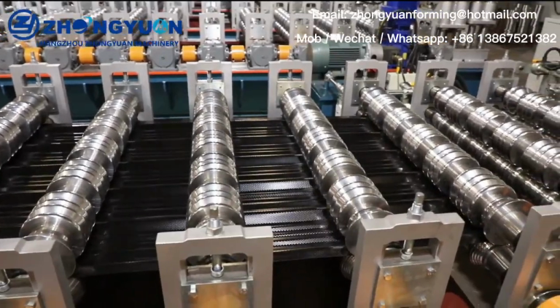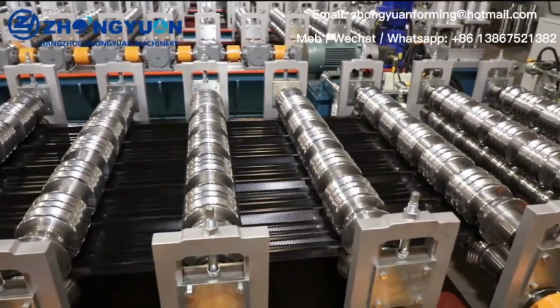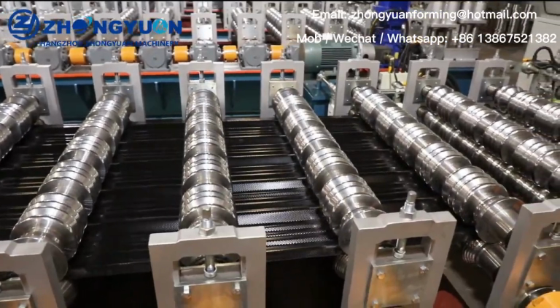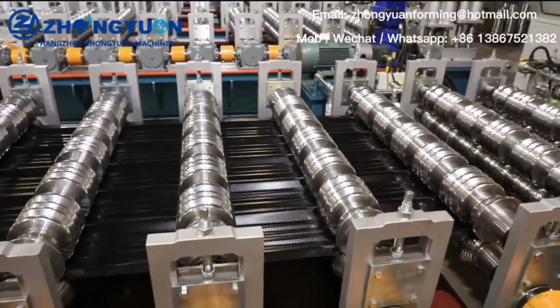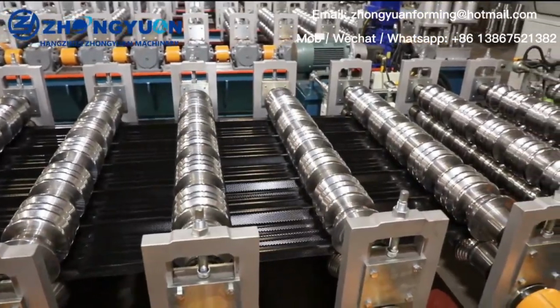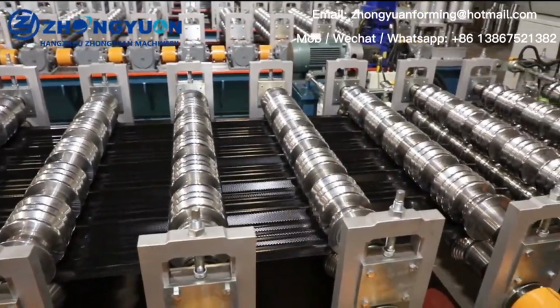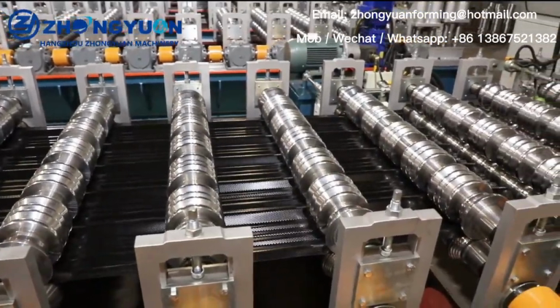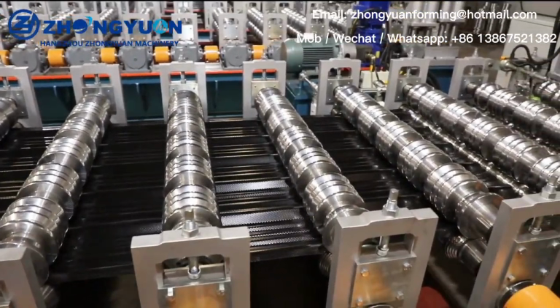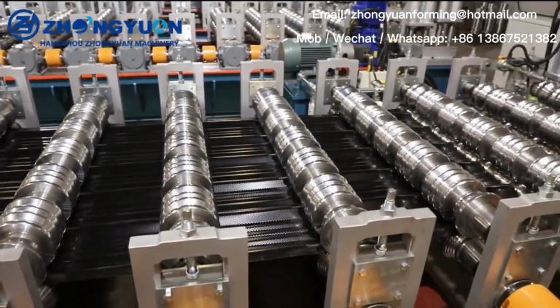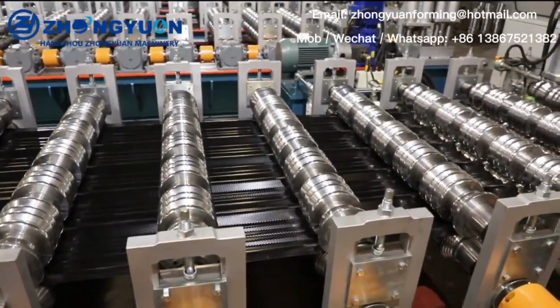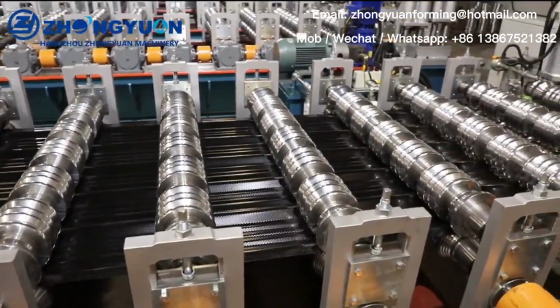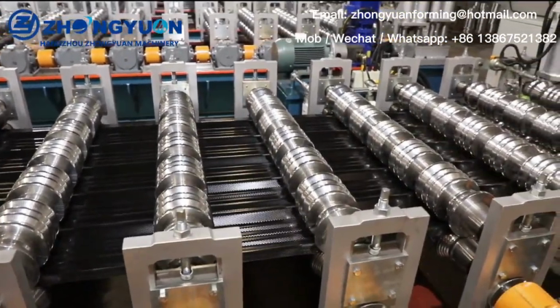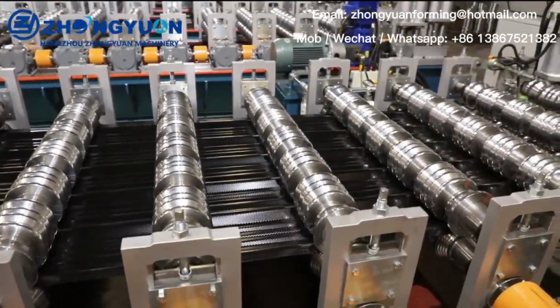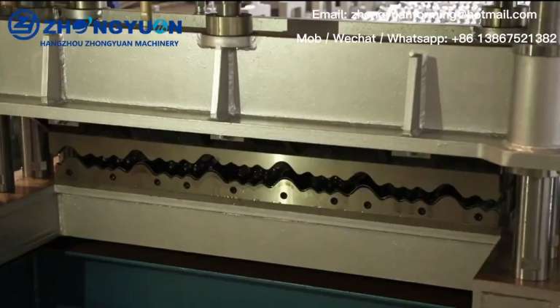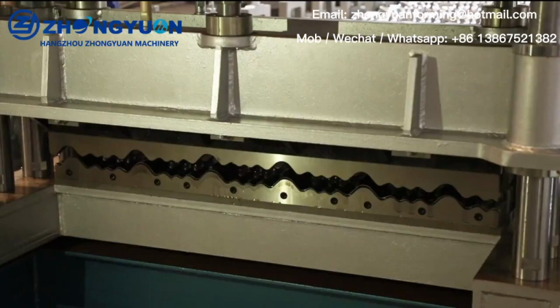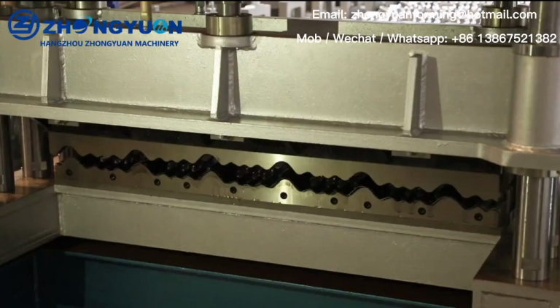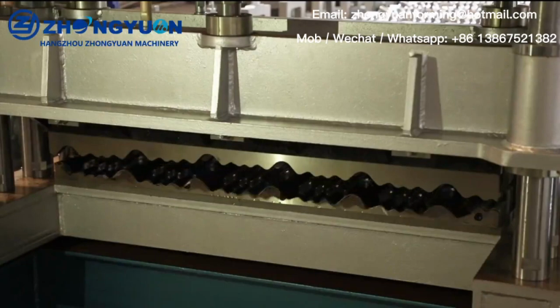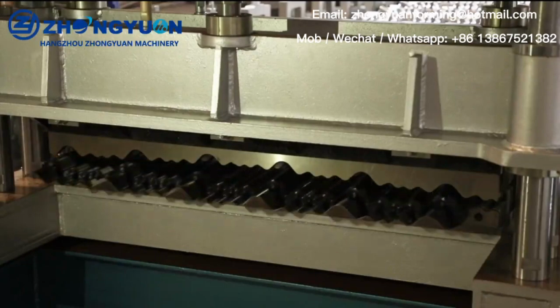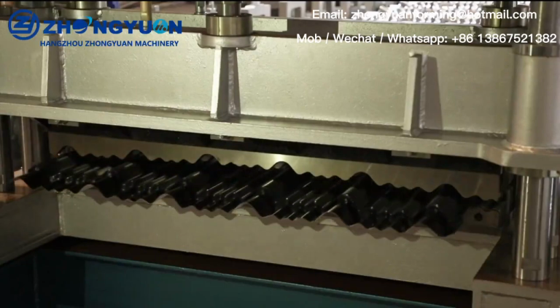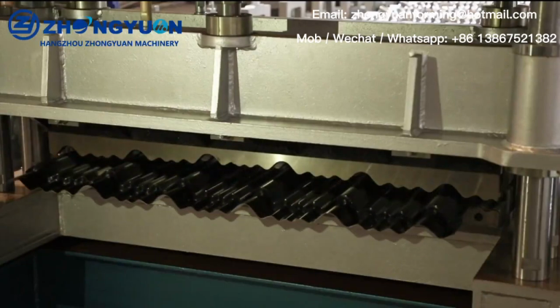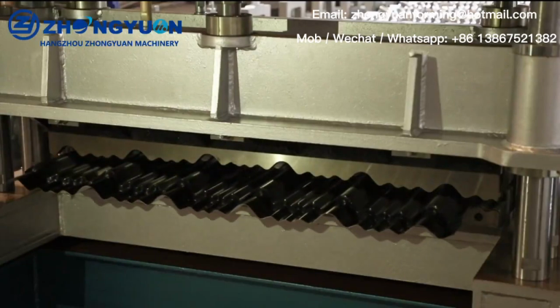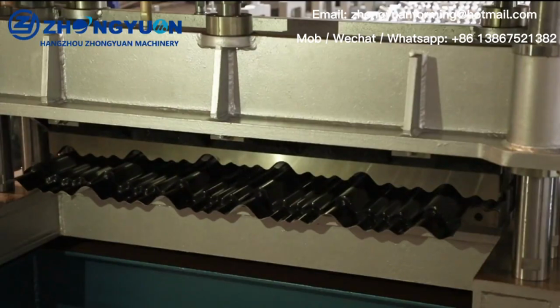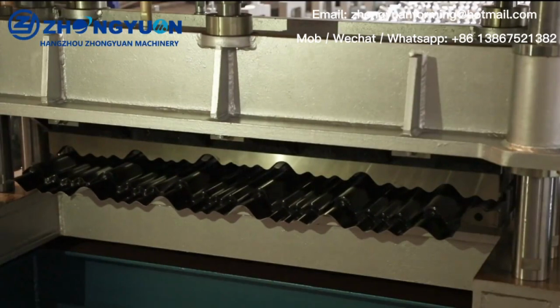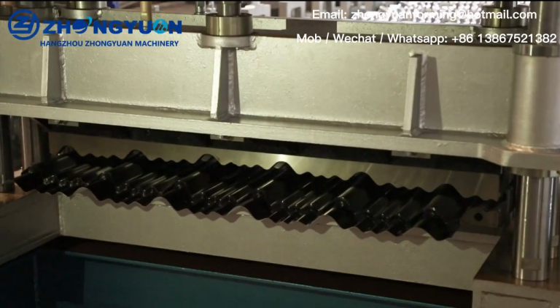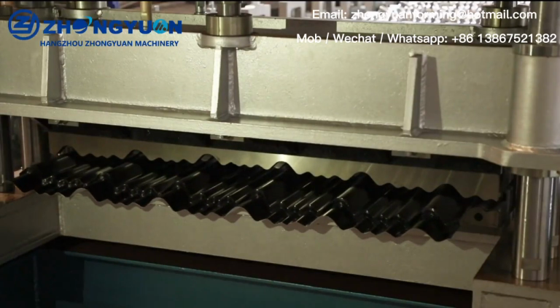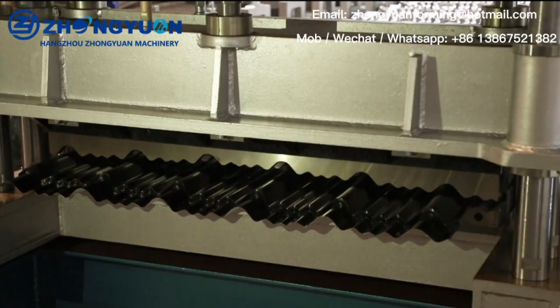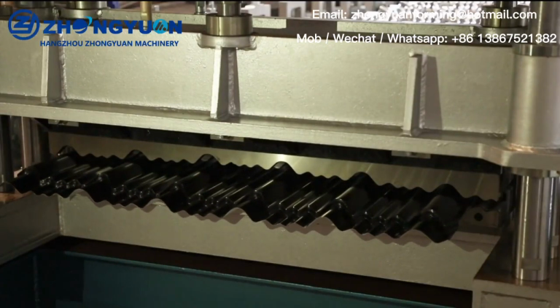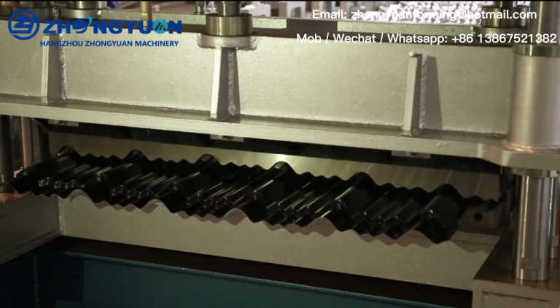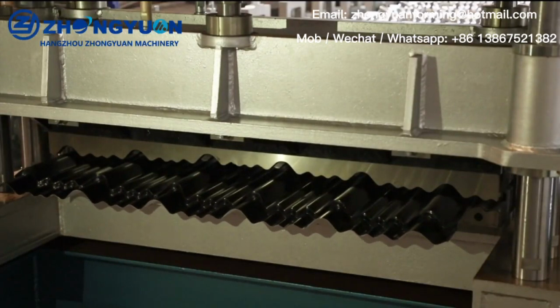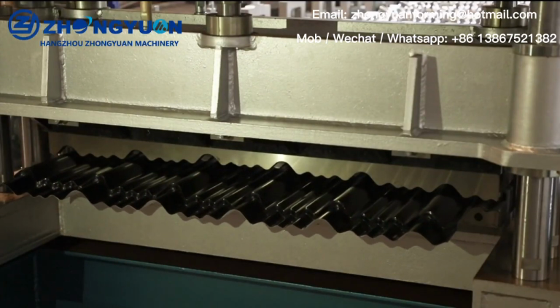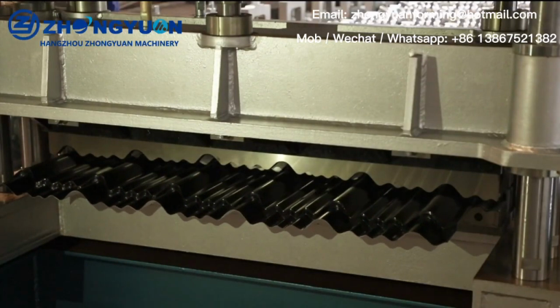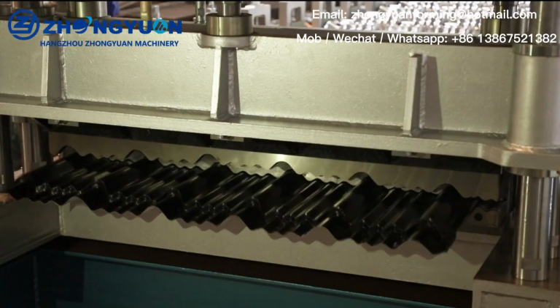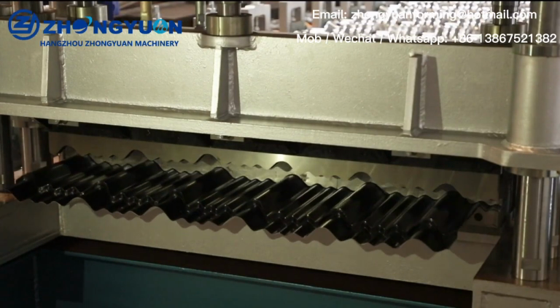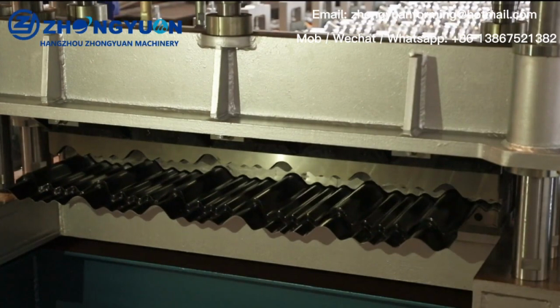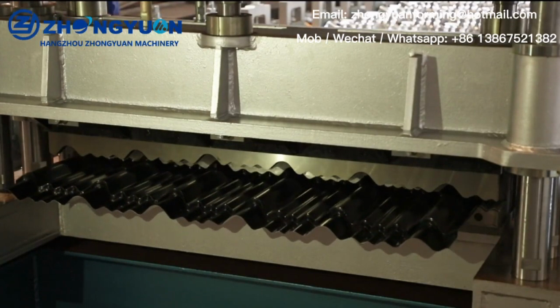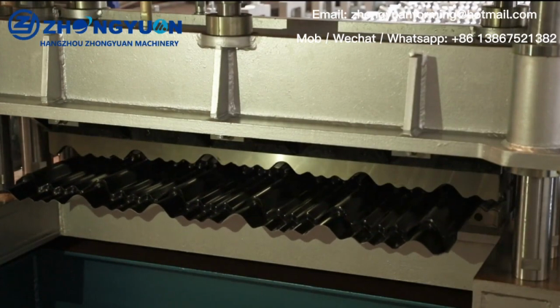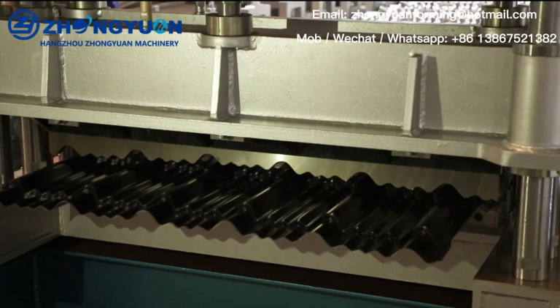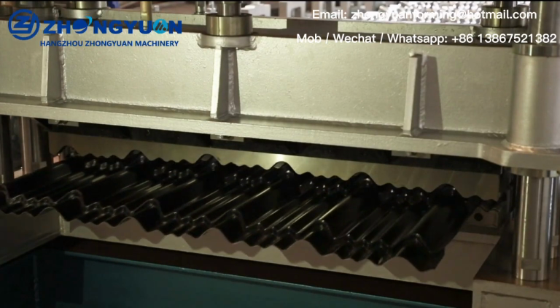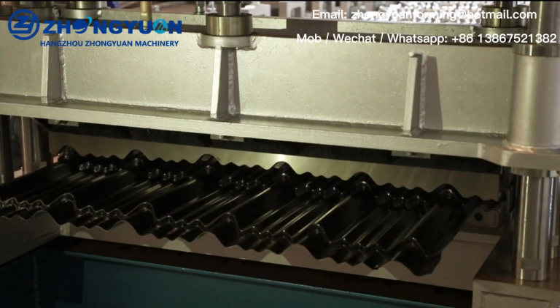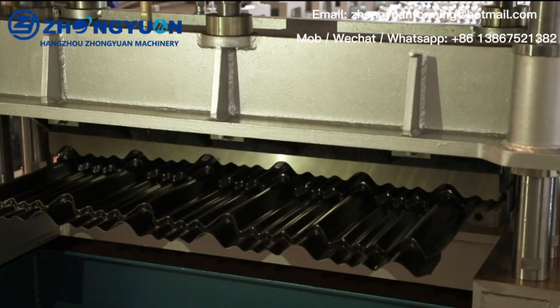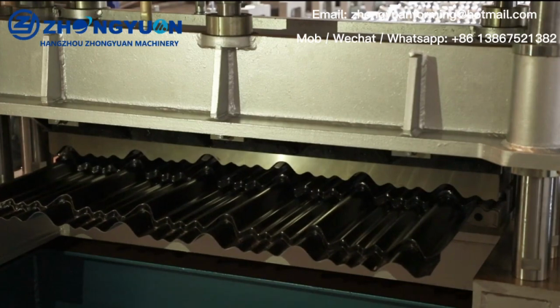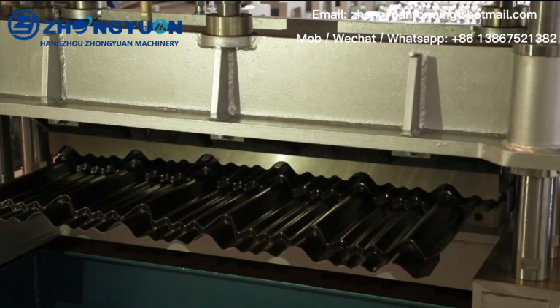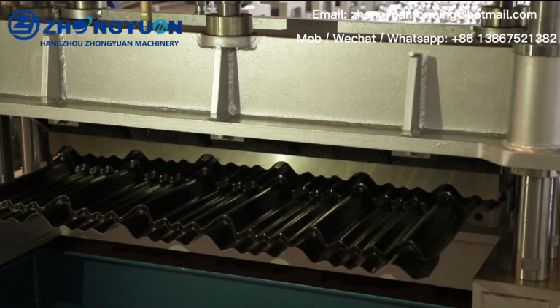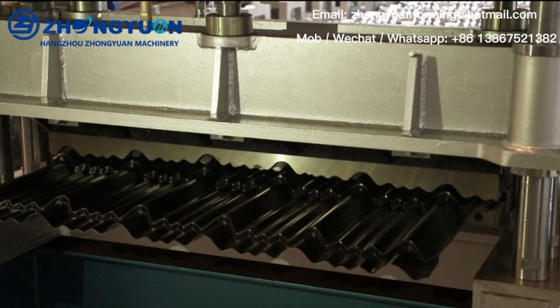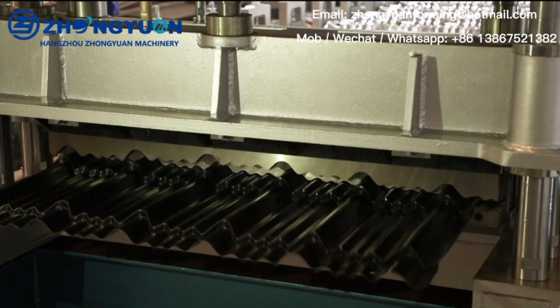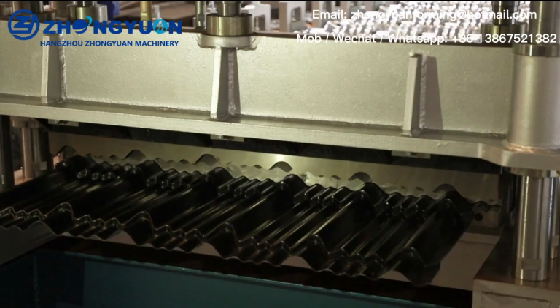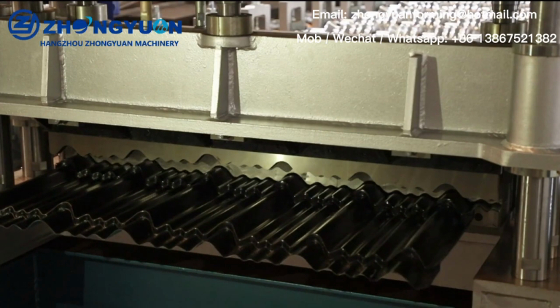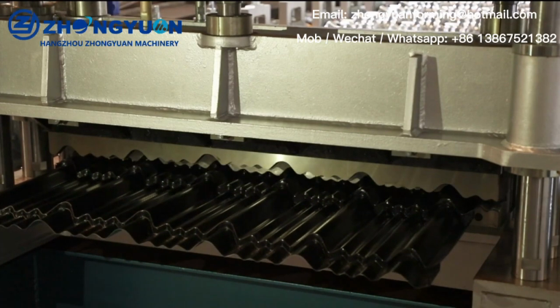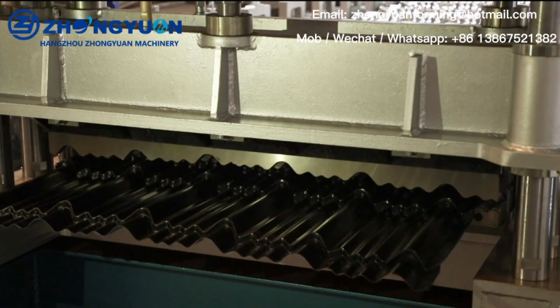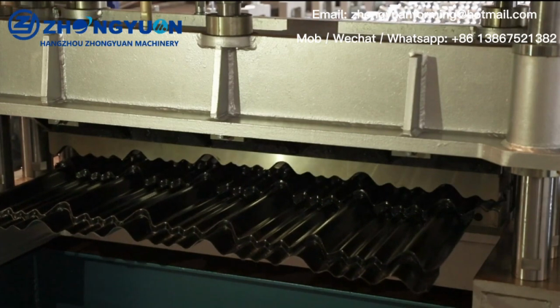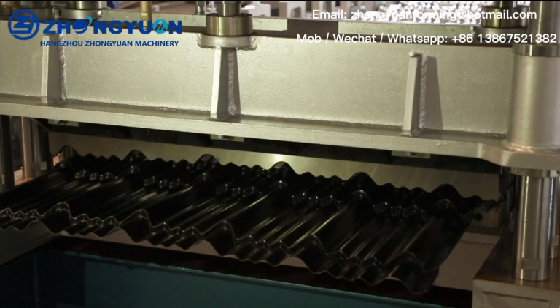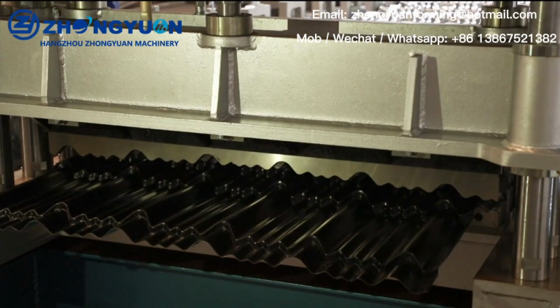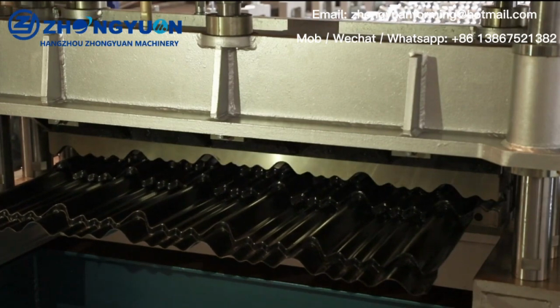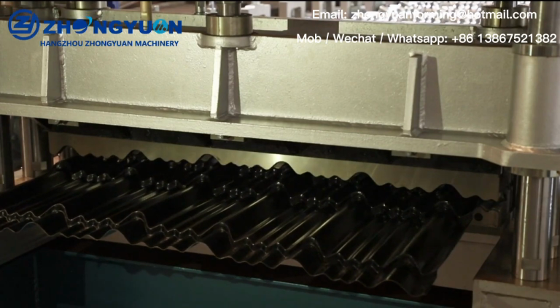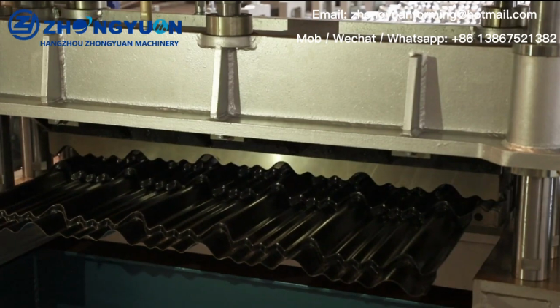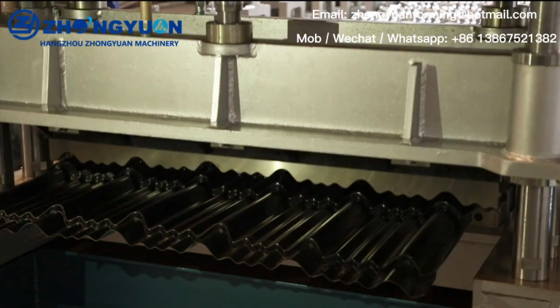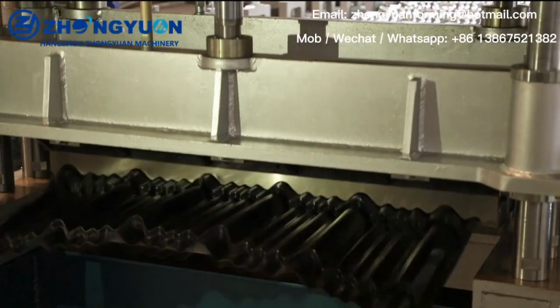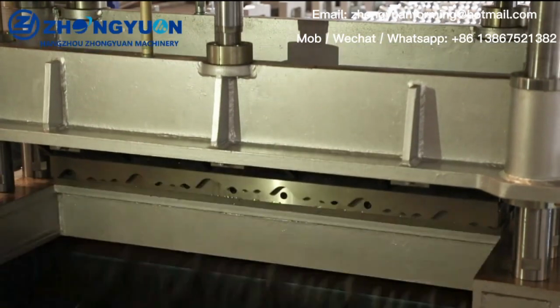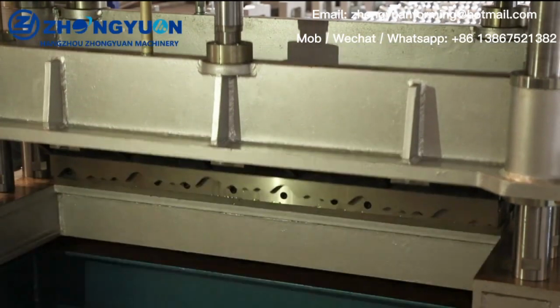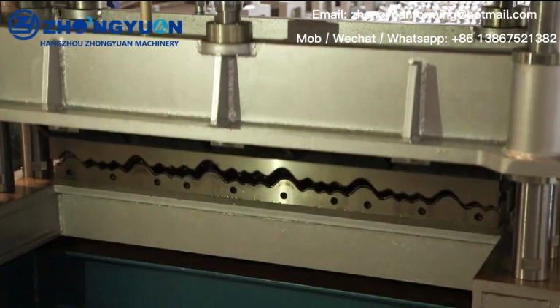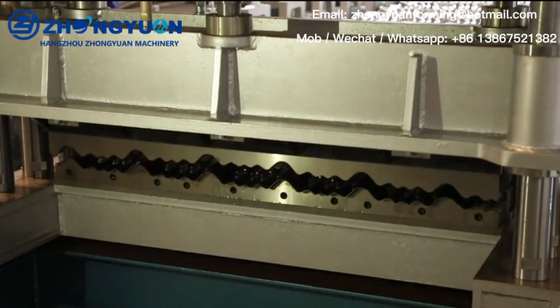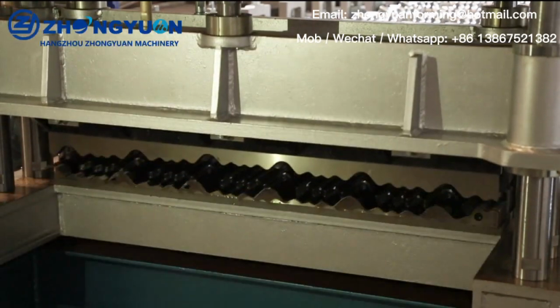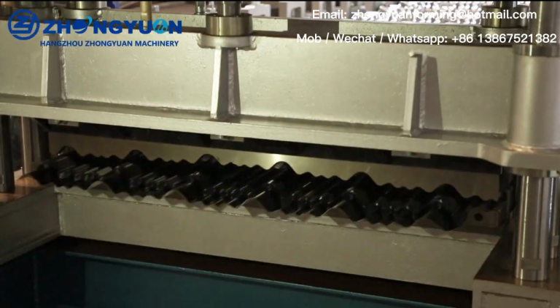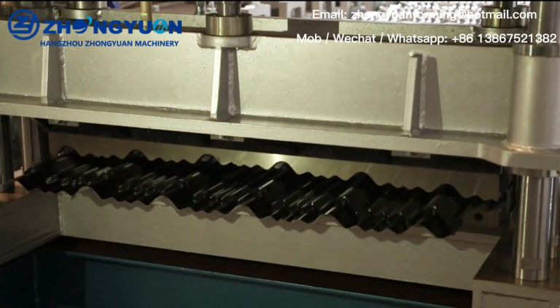2. Long life machine. Our all-in-house process guarantees you can run our main machine for at least 15 years.